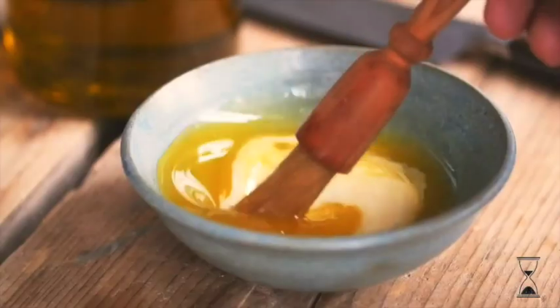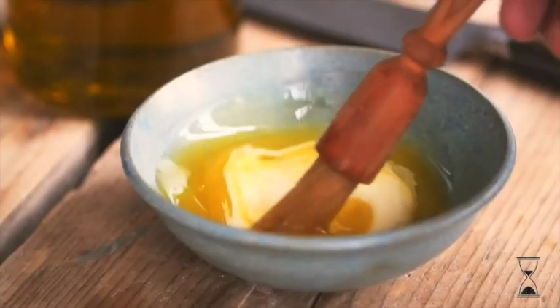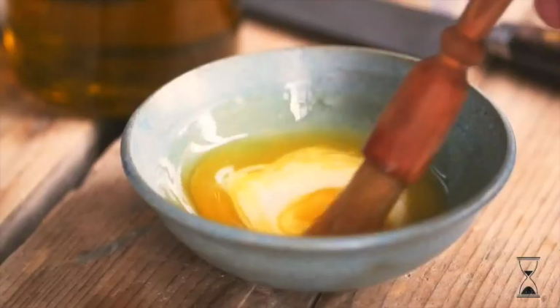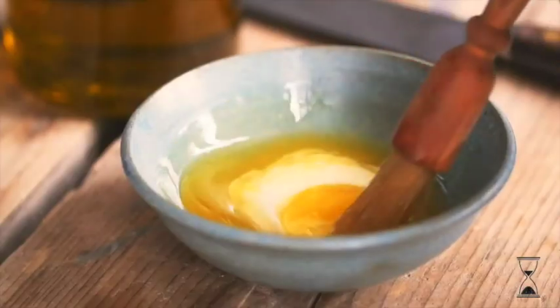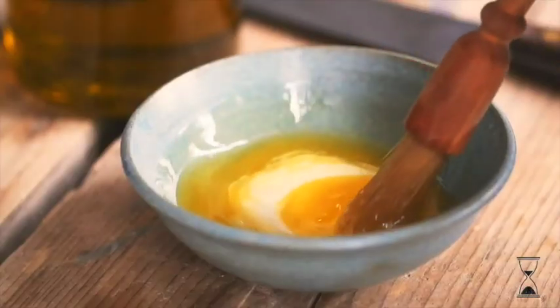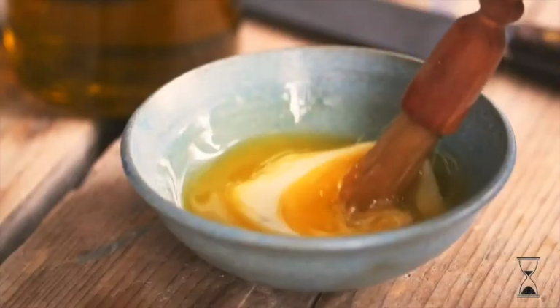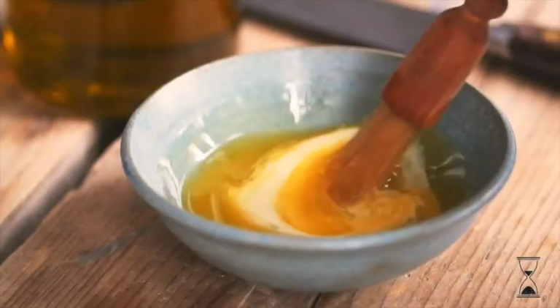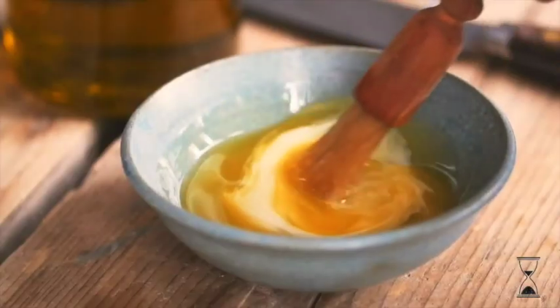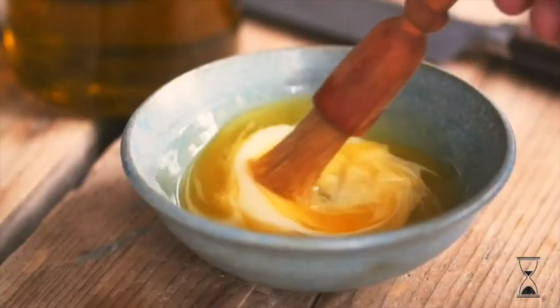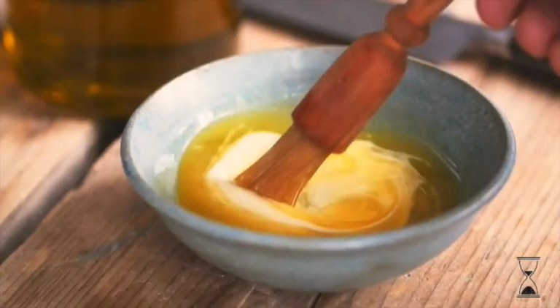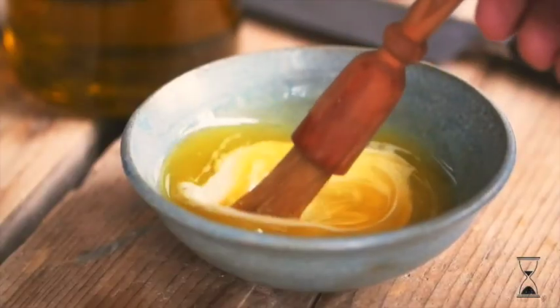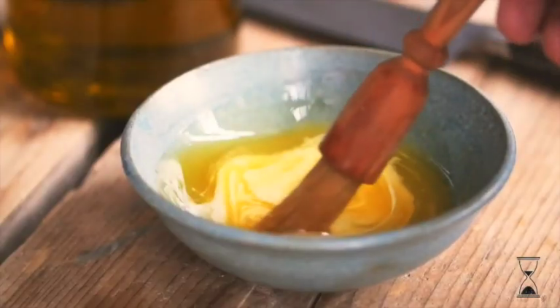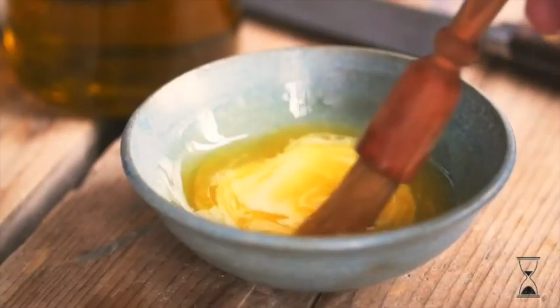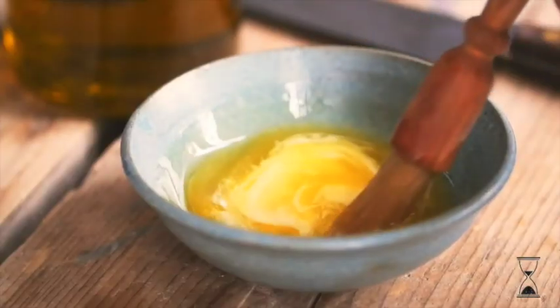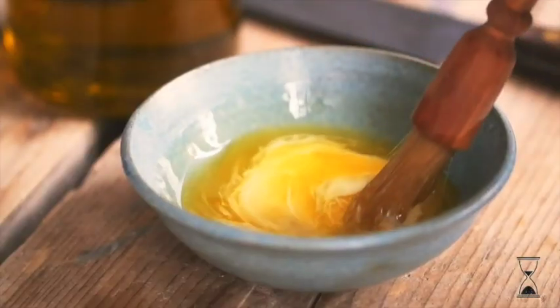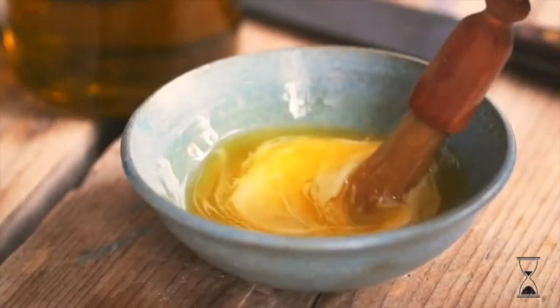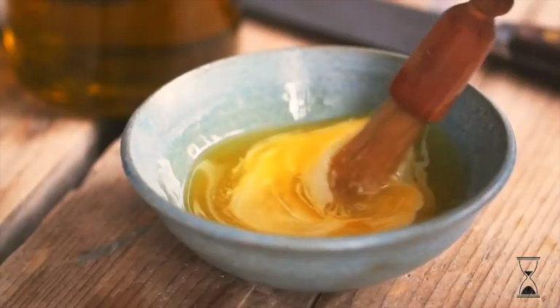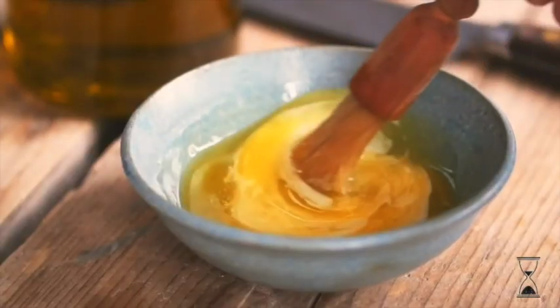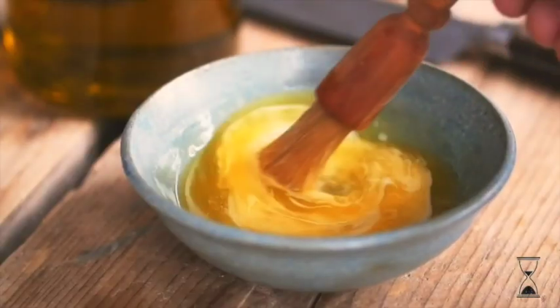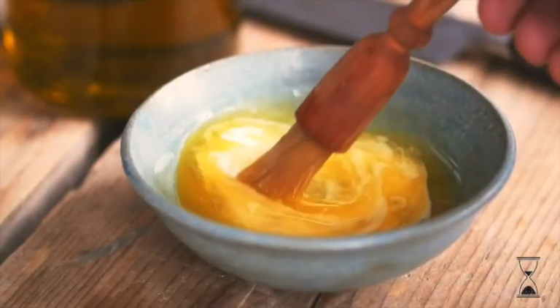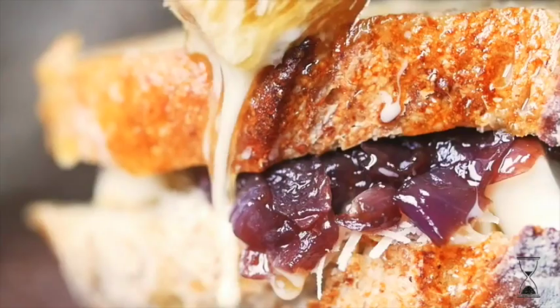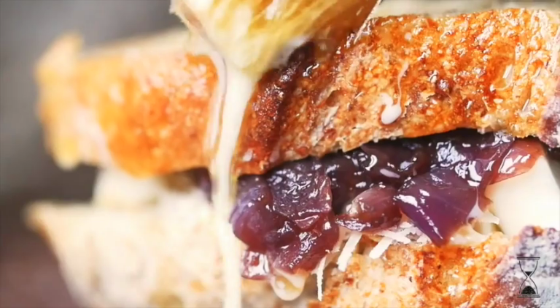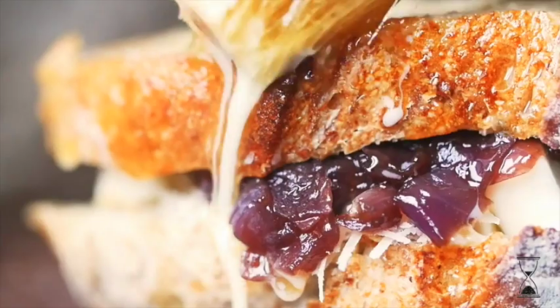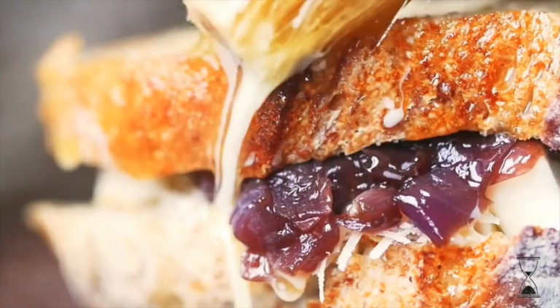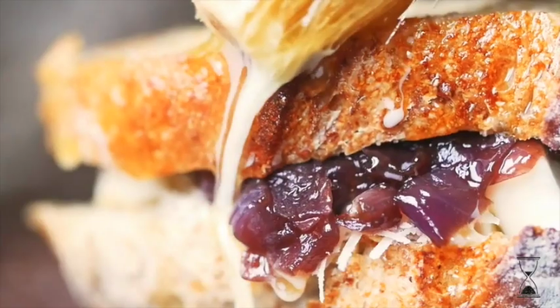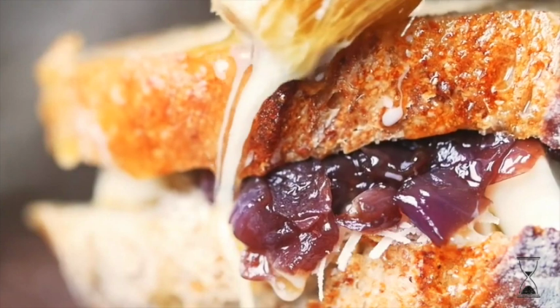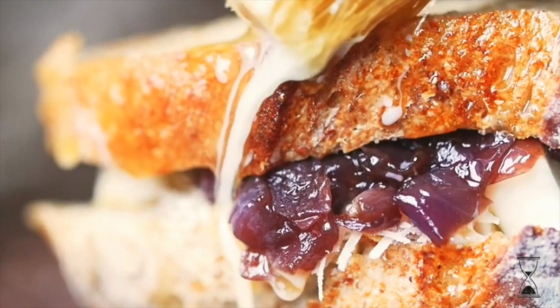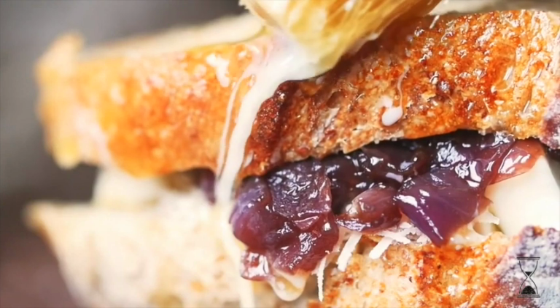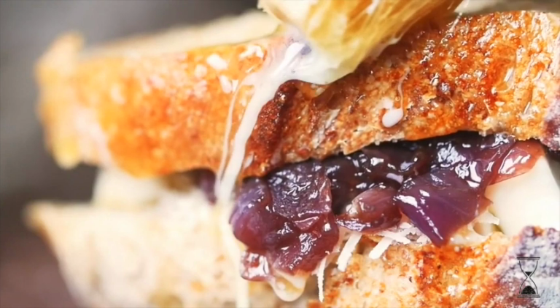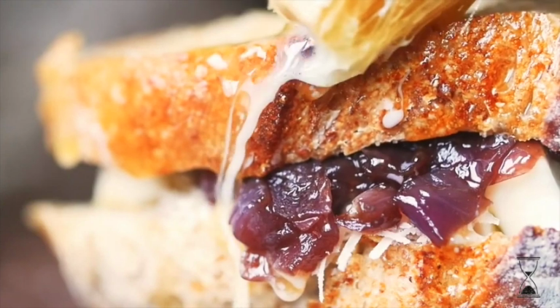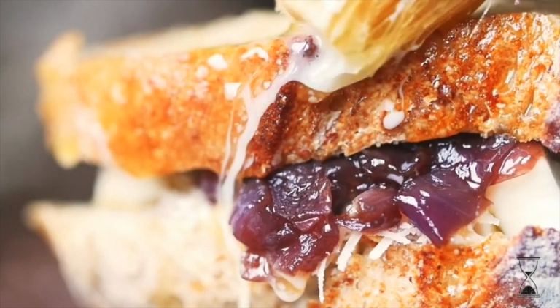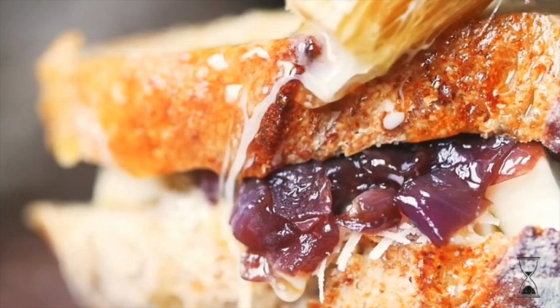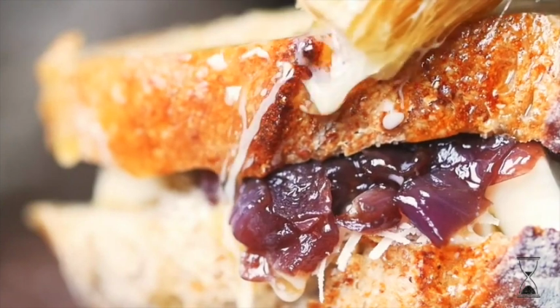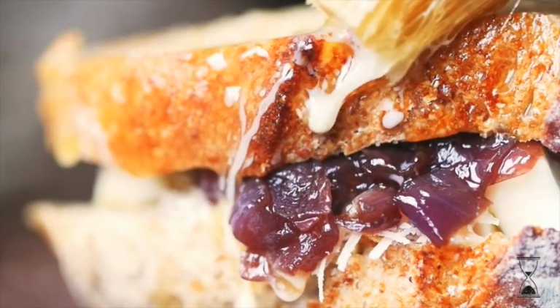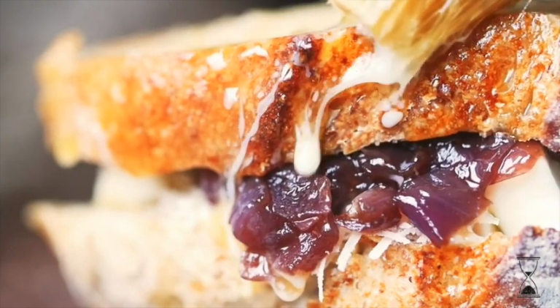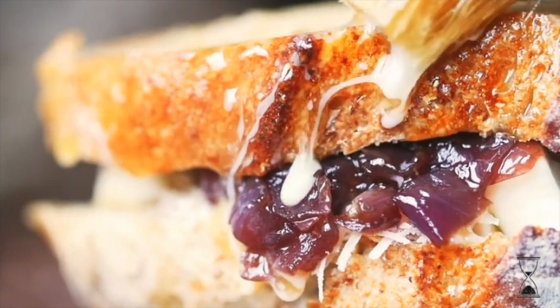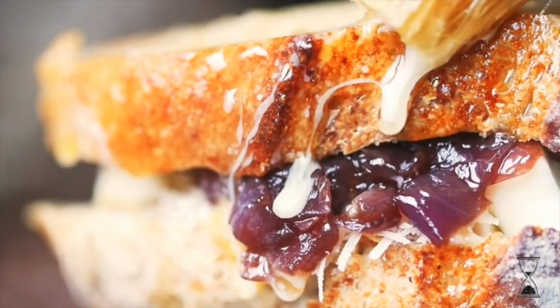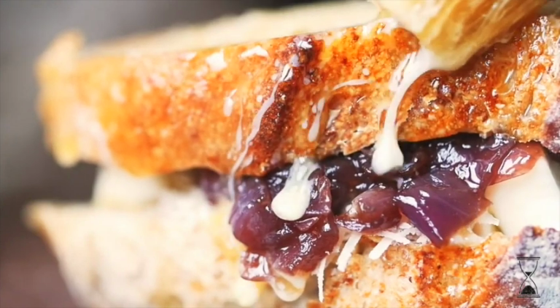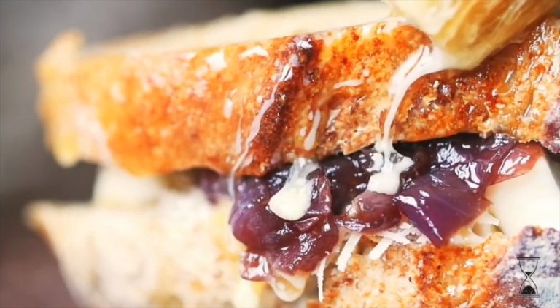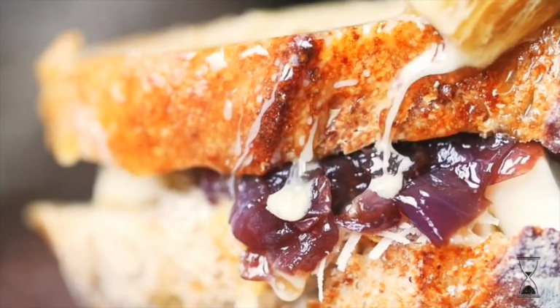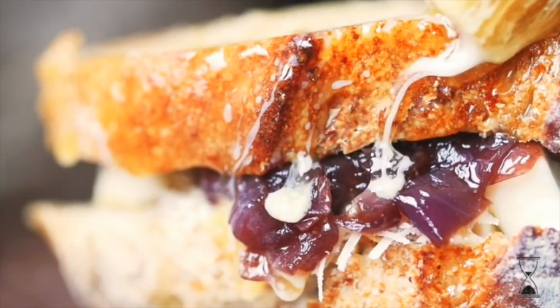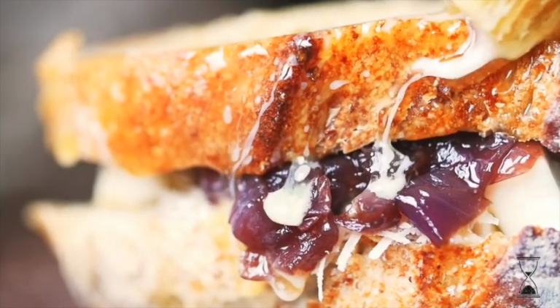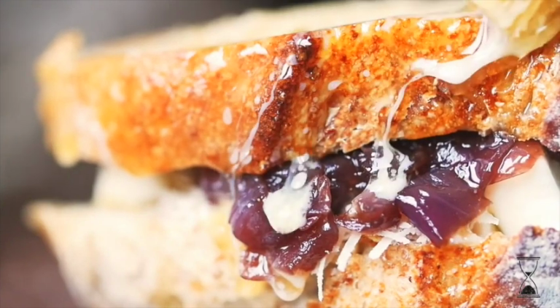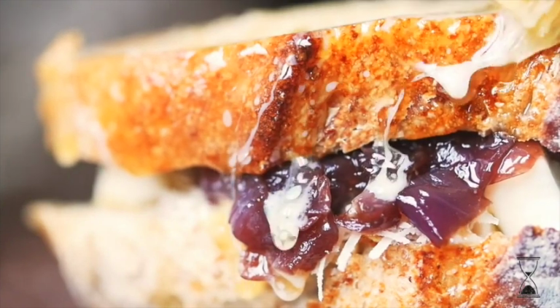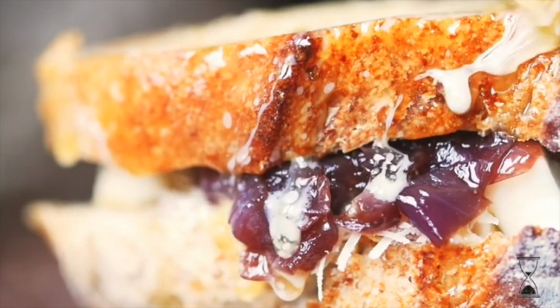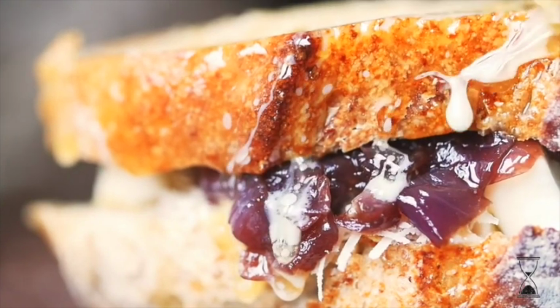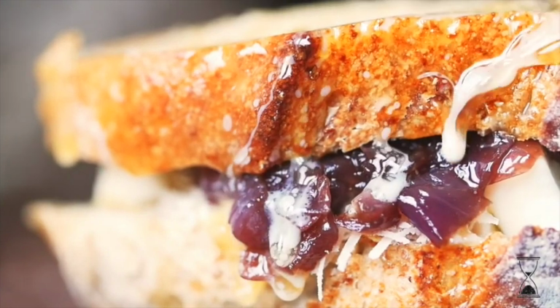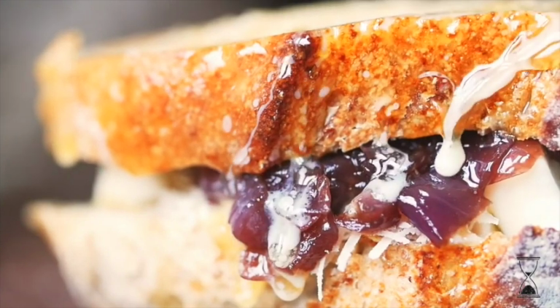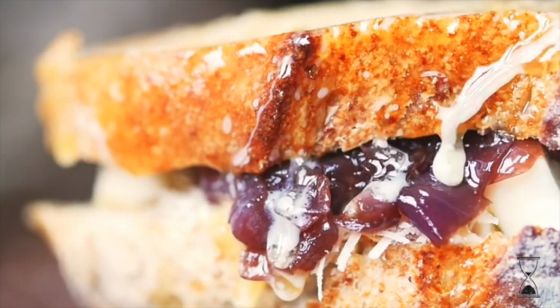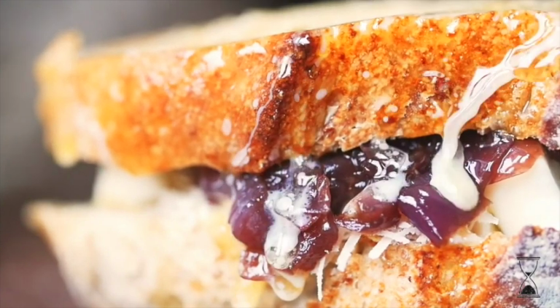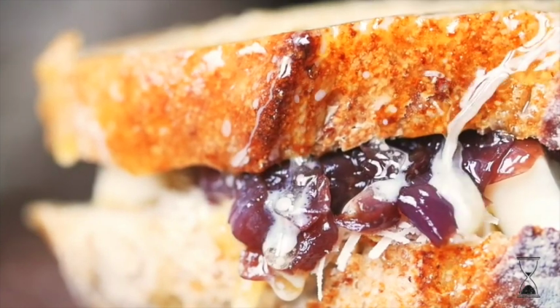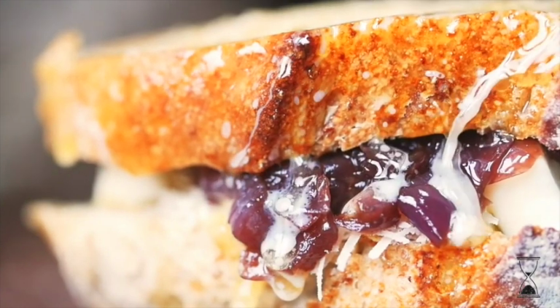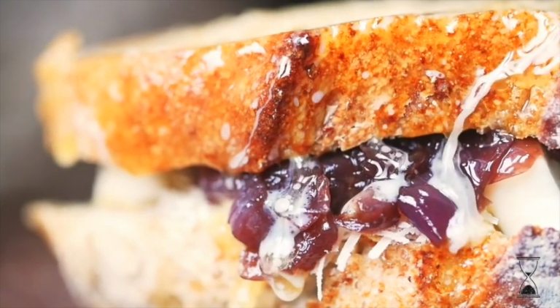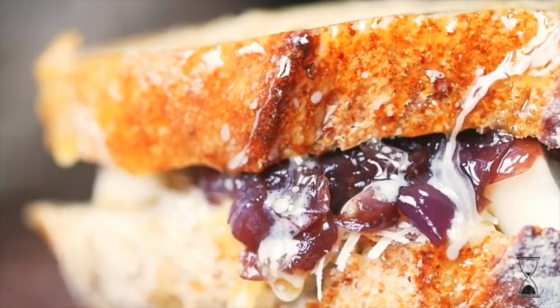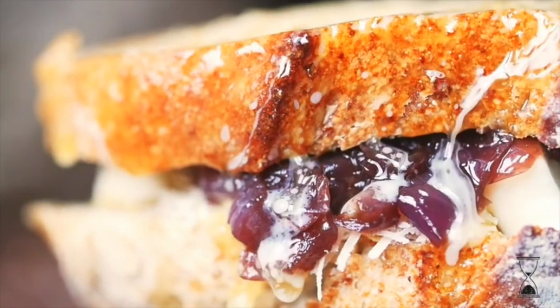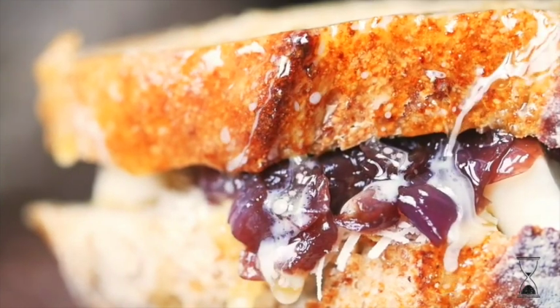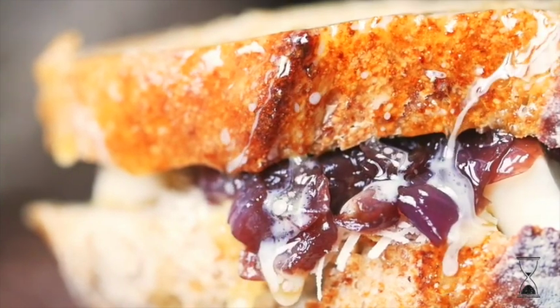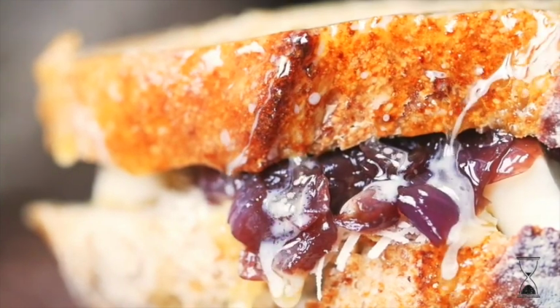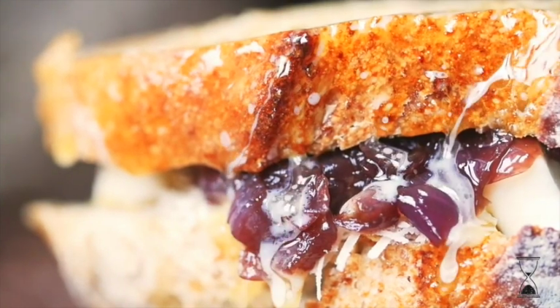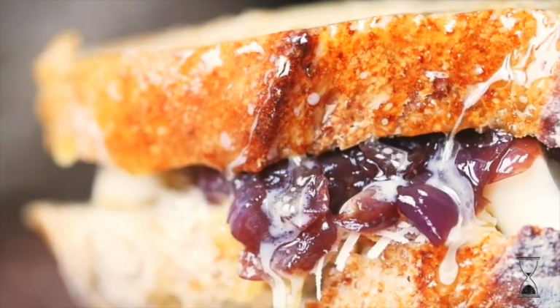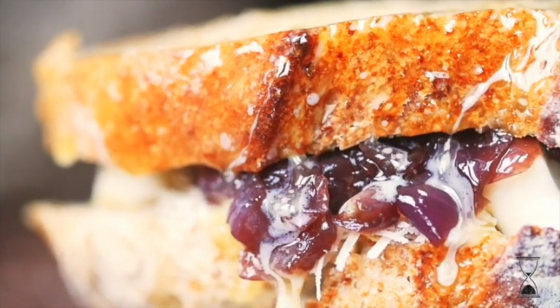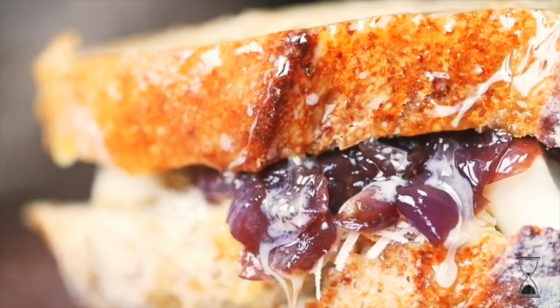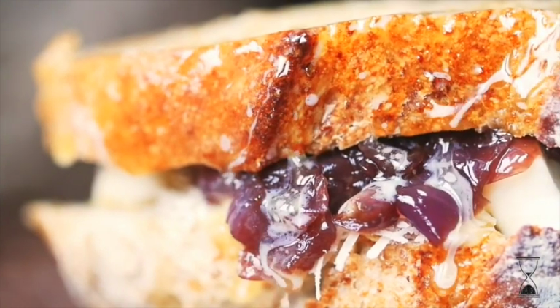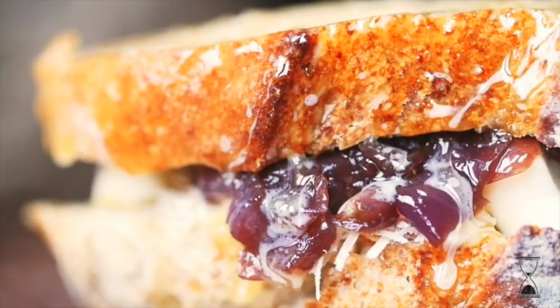Melt some butter and thoroughly coat the sandwich before you place it onto a hot pan until it's golden brown on both sides.